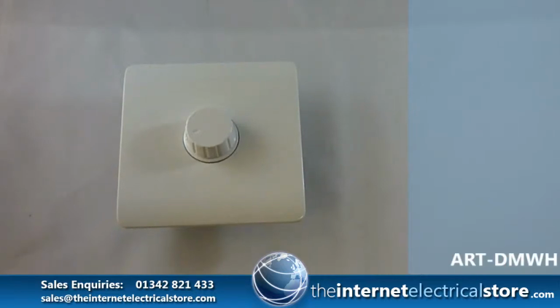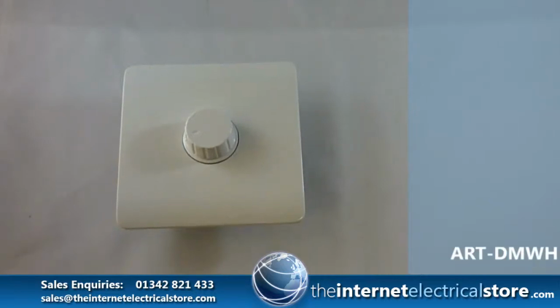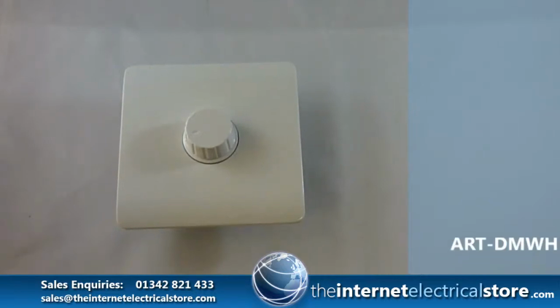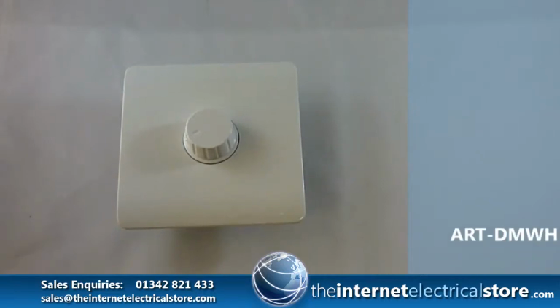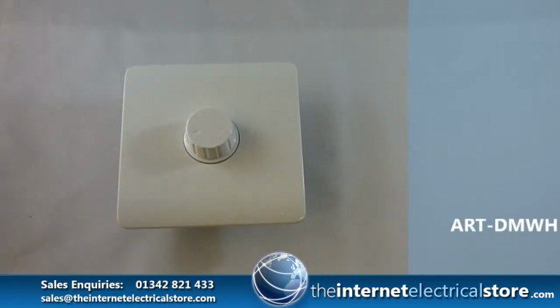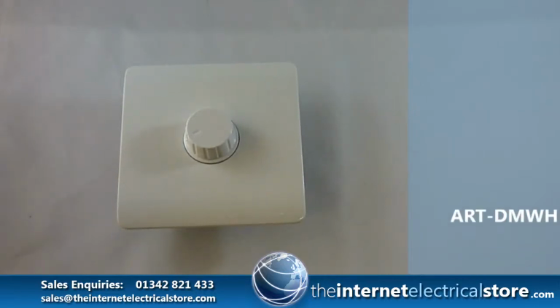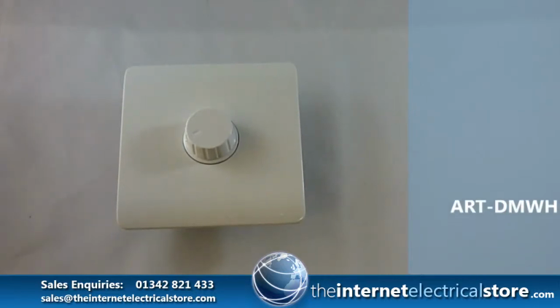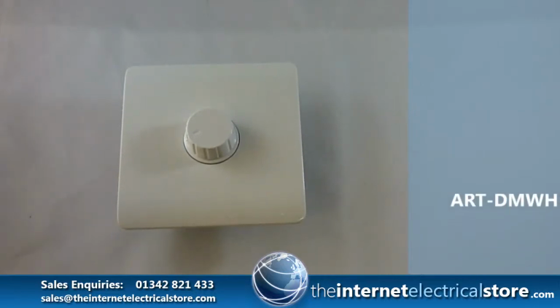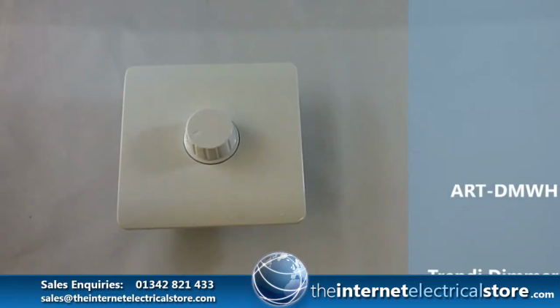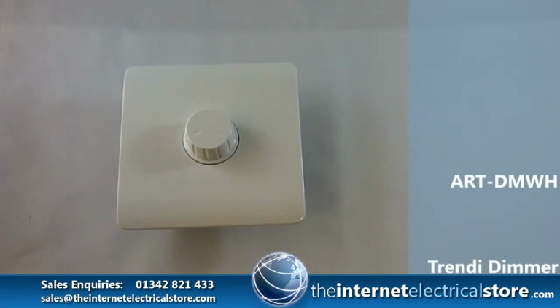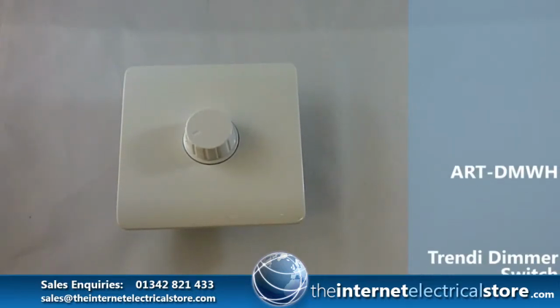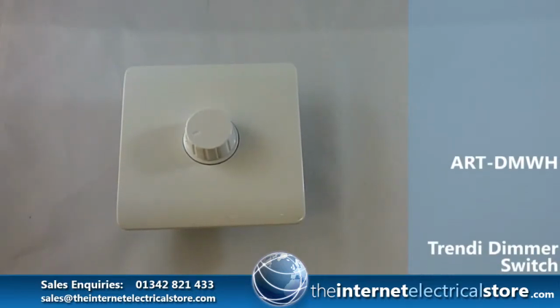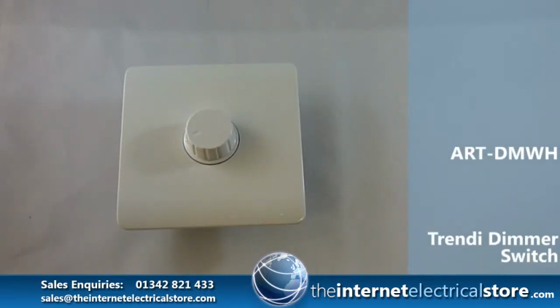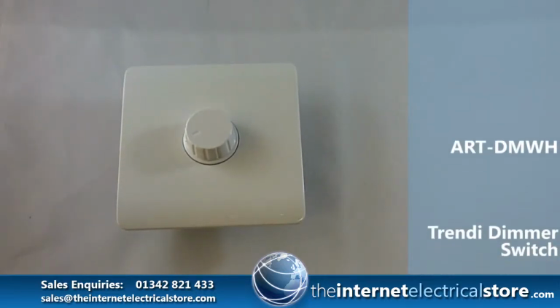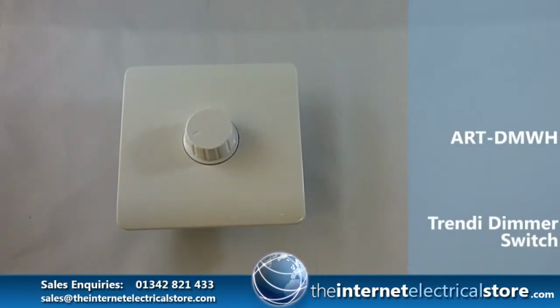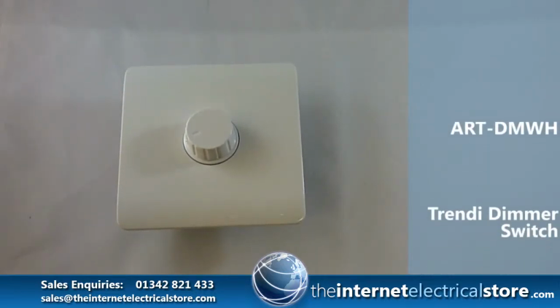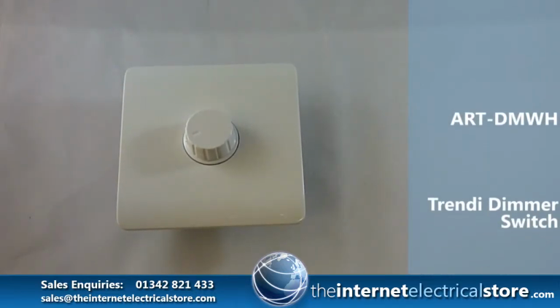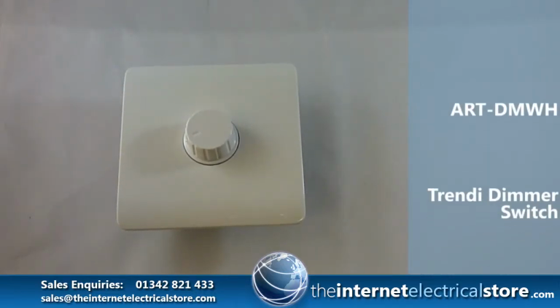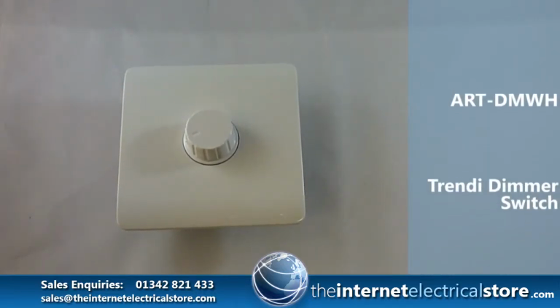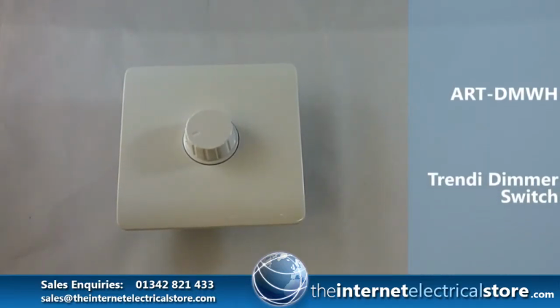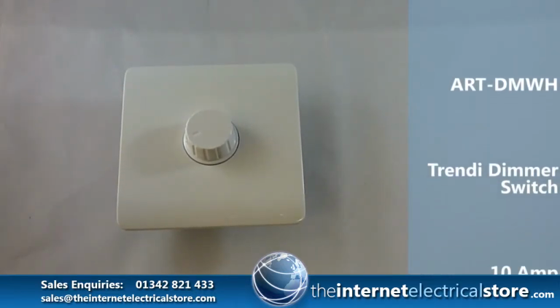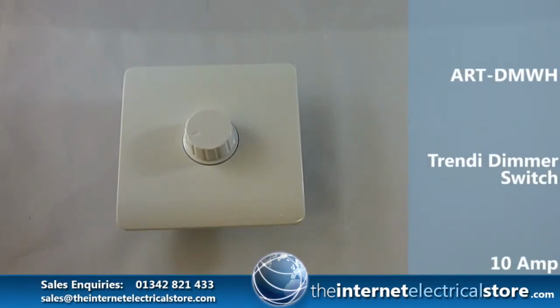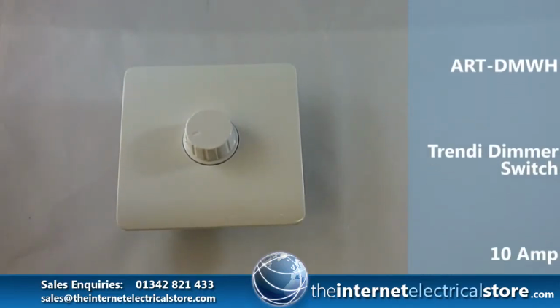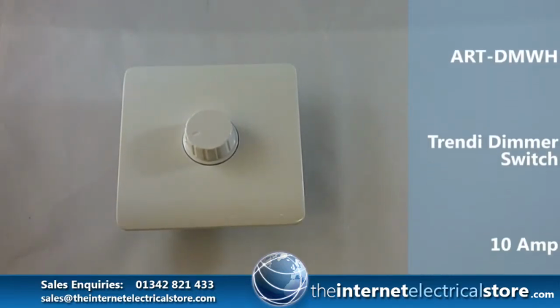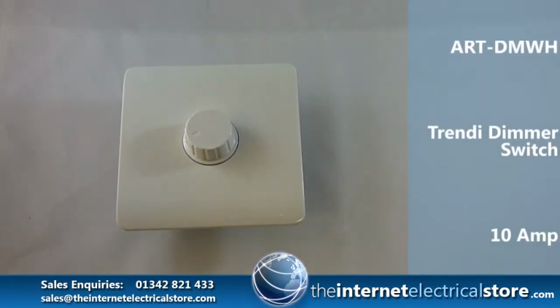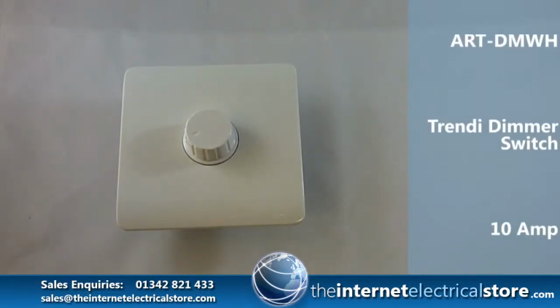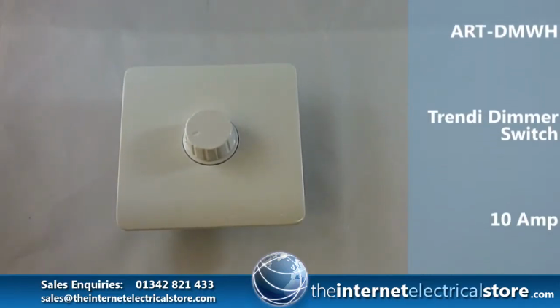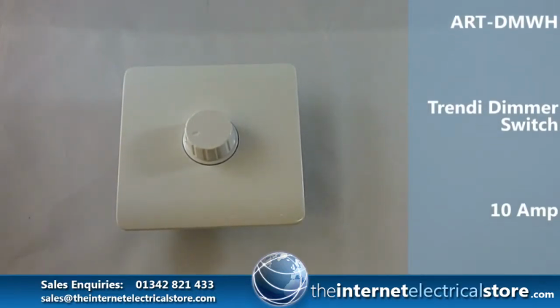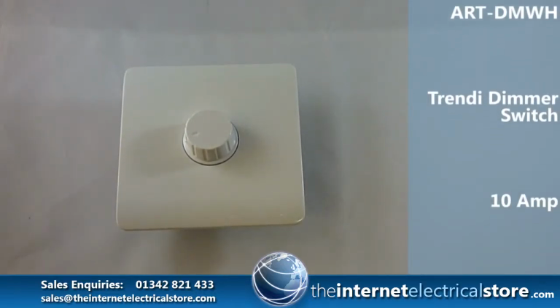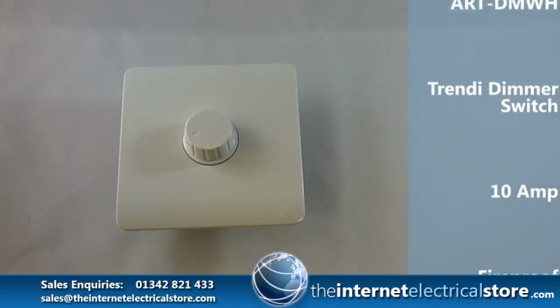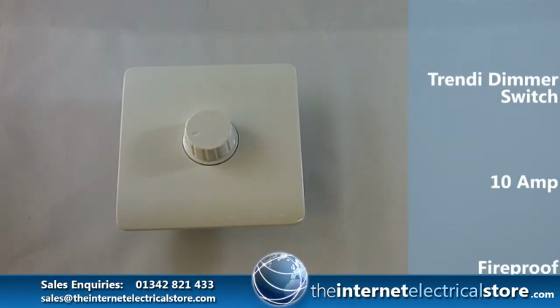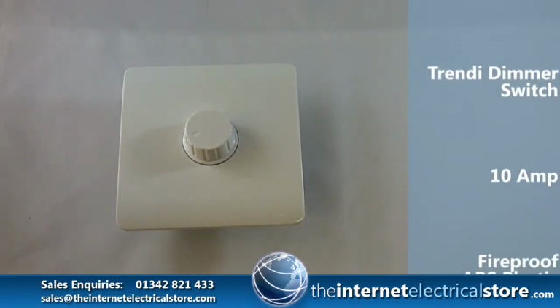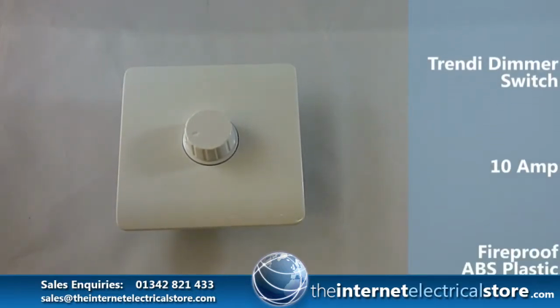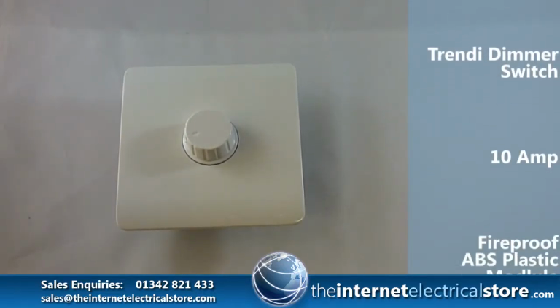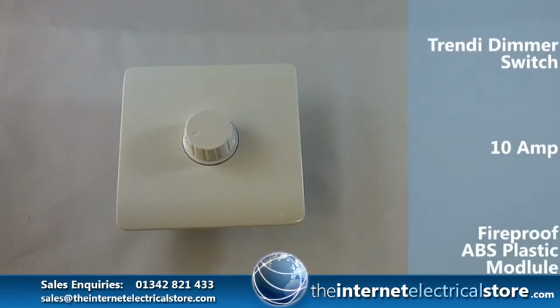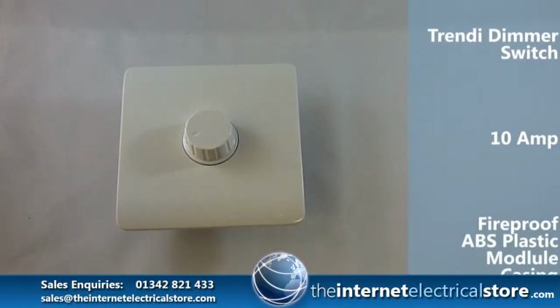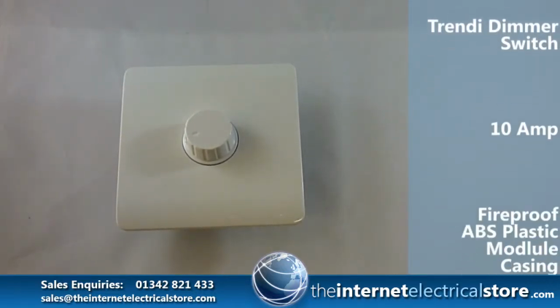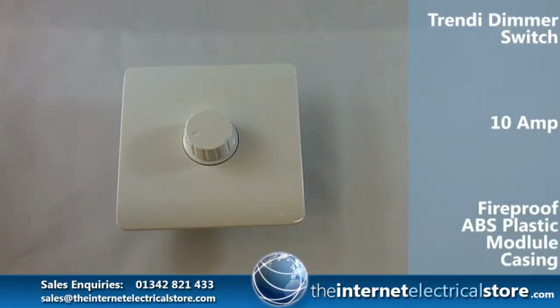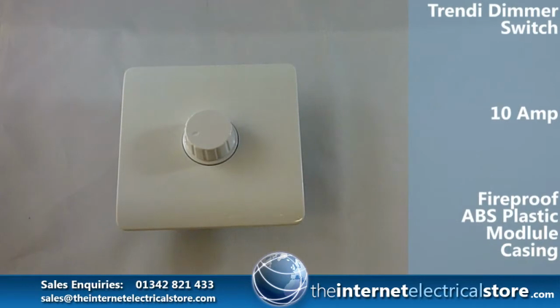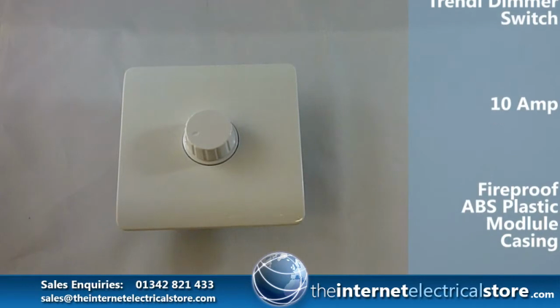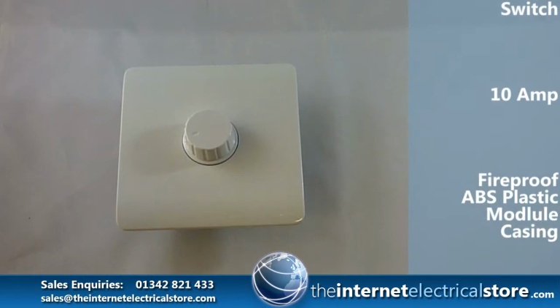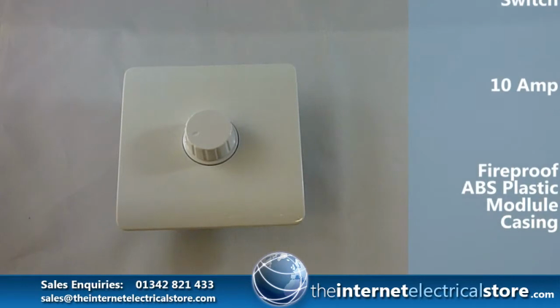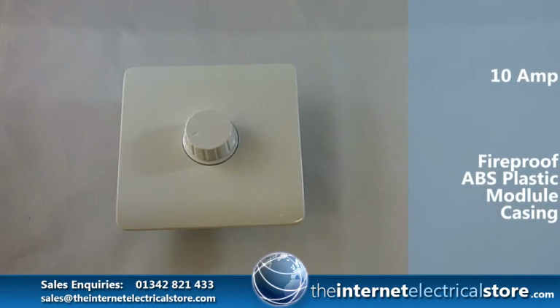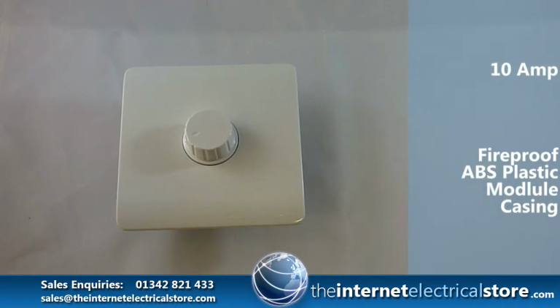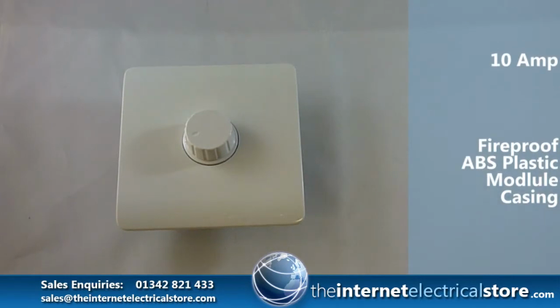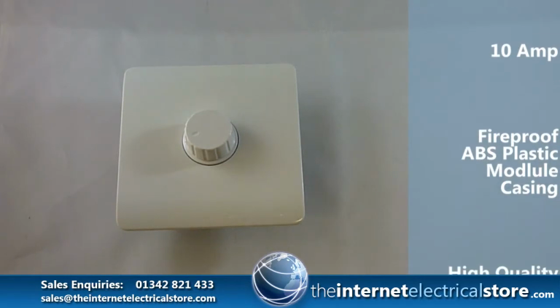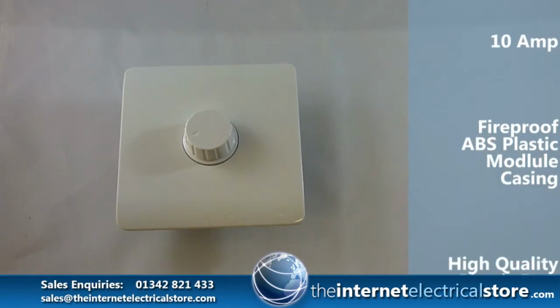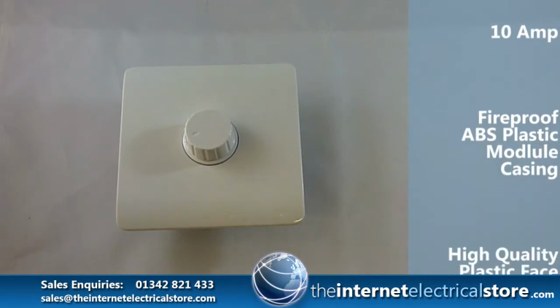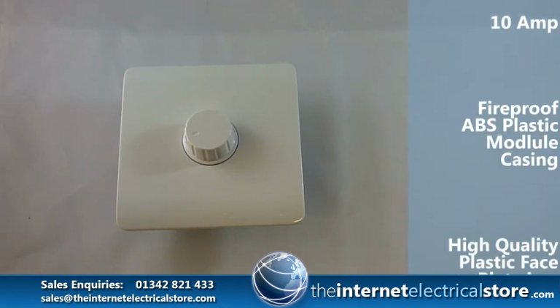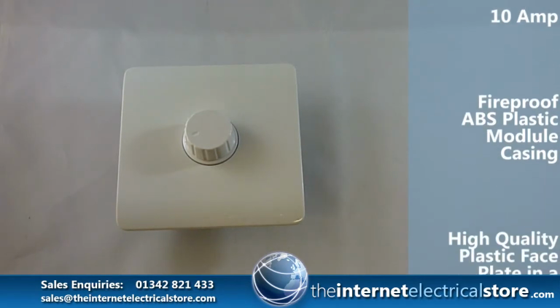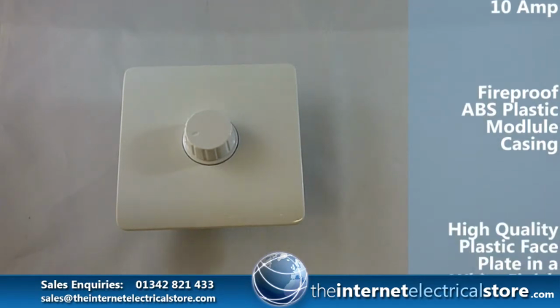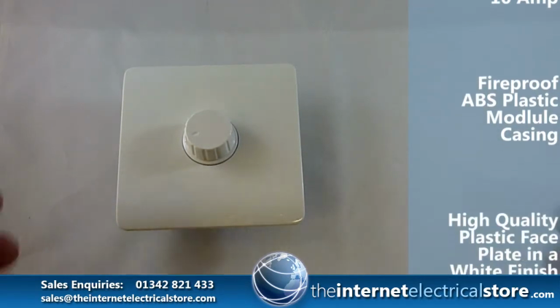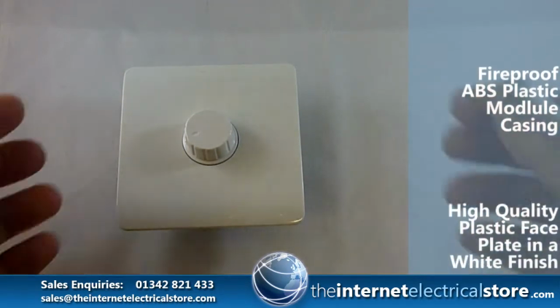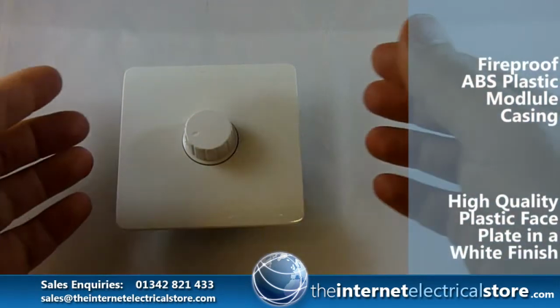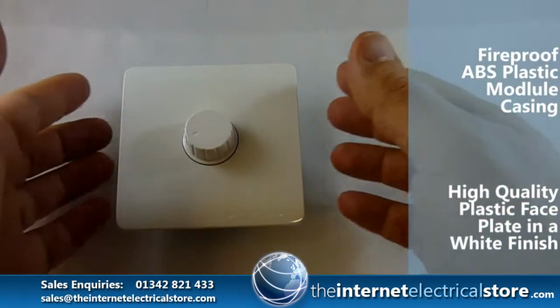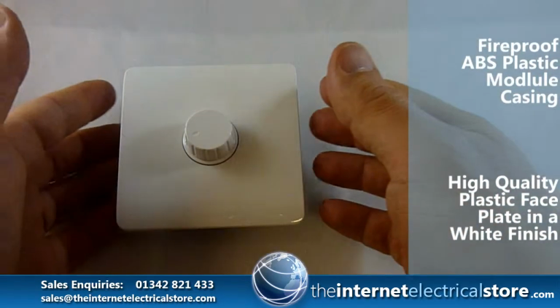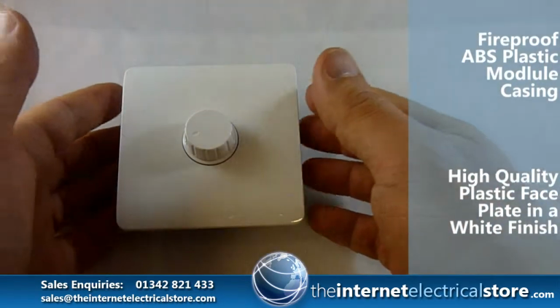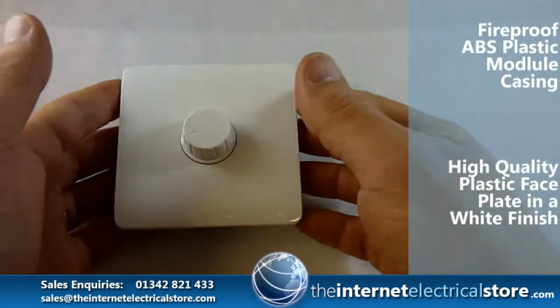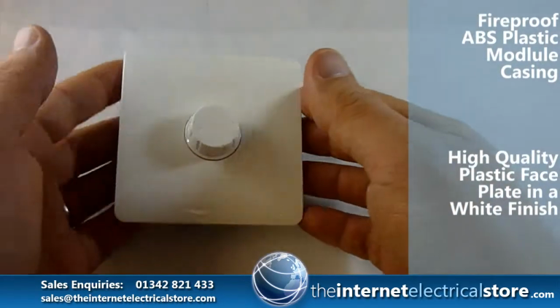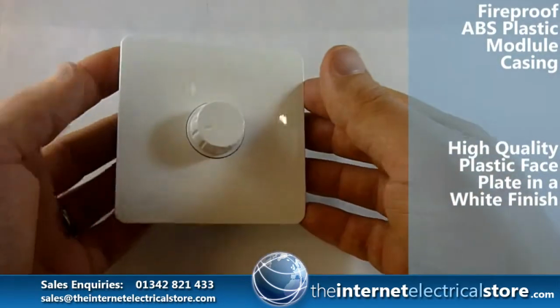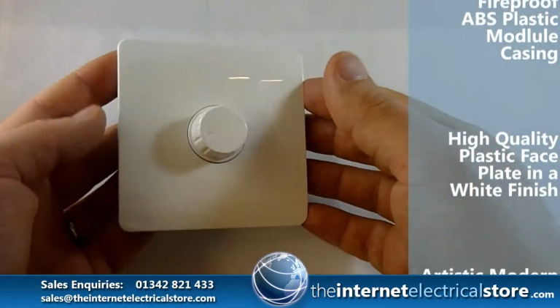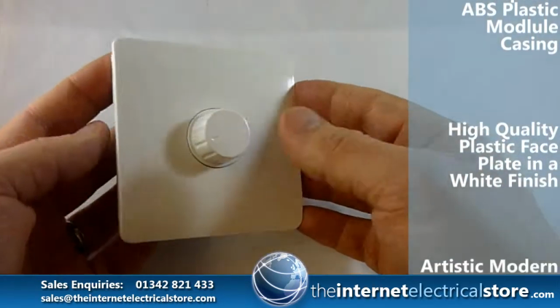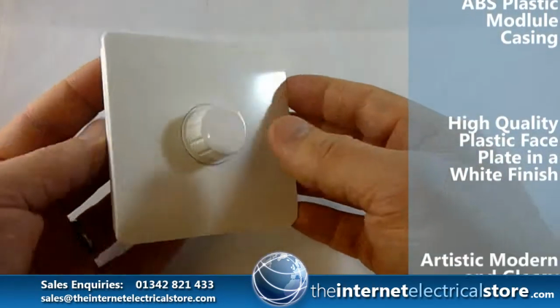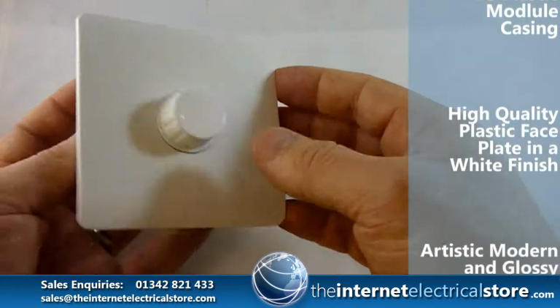Welcome to a video by TheInternetRetailer.co.uk. Today we're looking at the Trendy White Screwless Gloss One Gang dimmer switch.